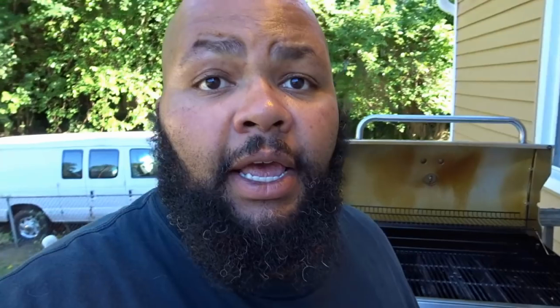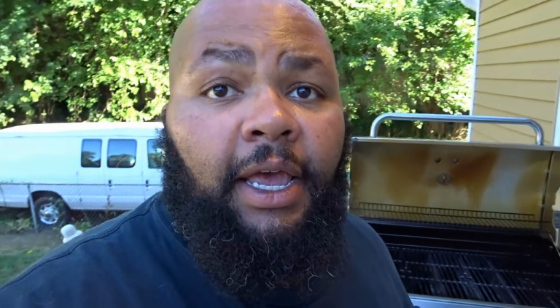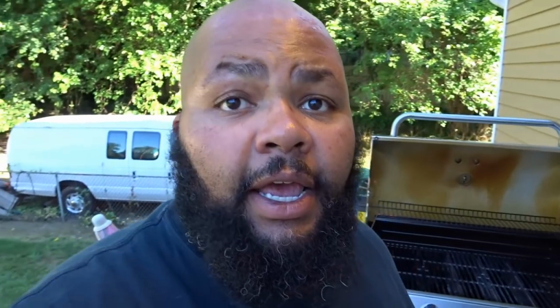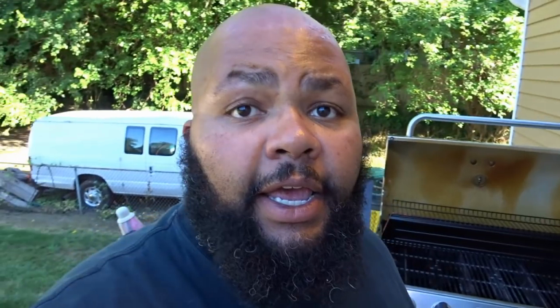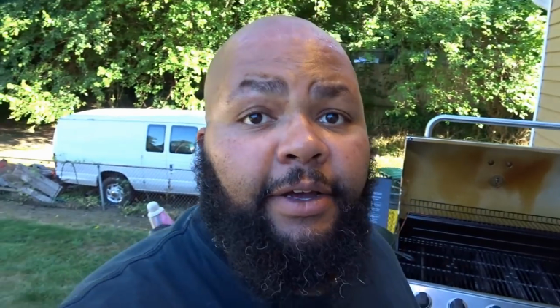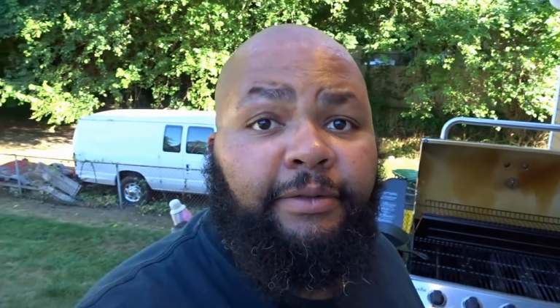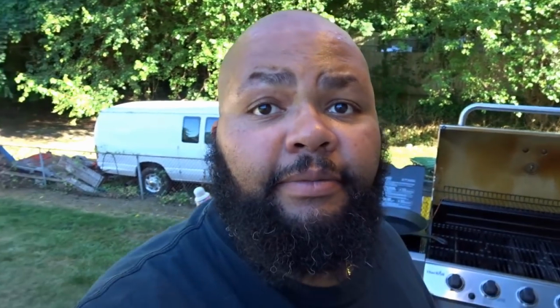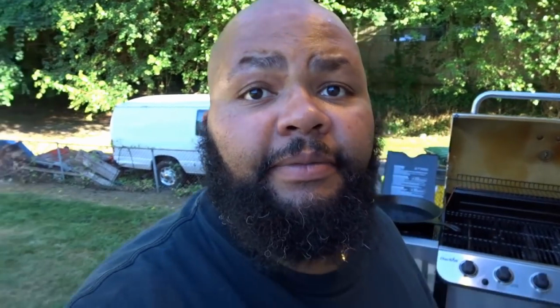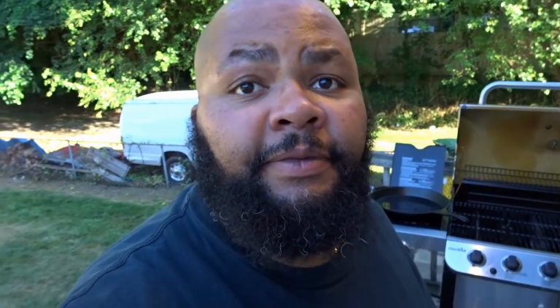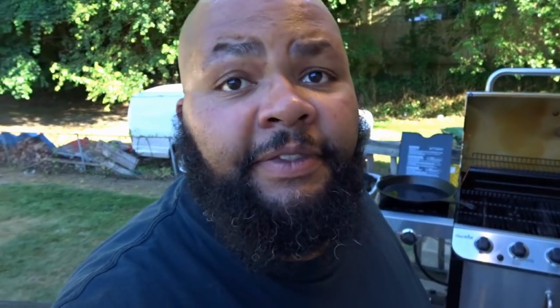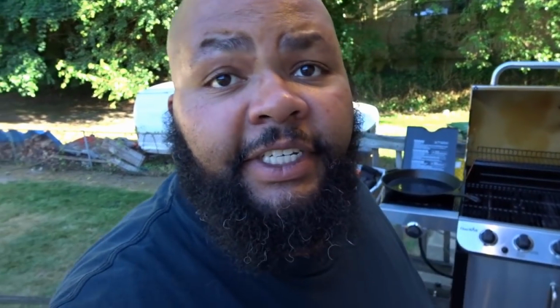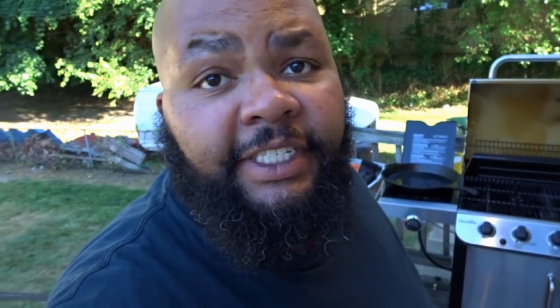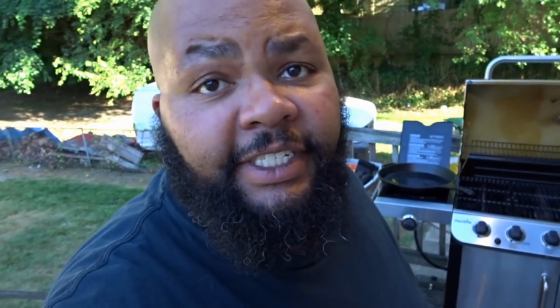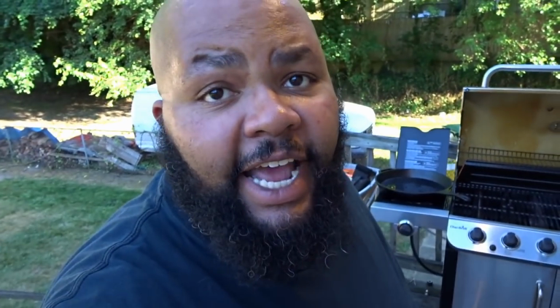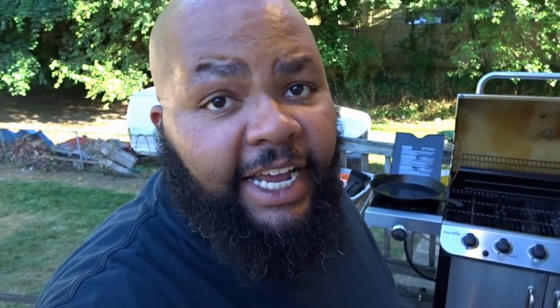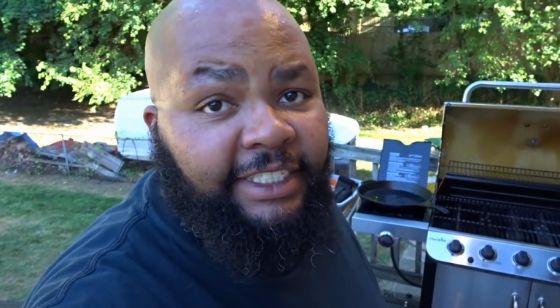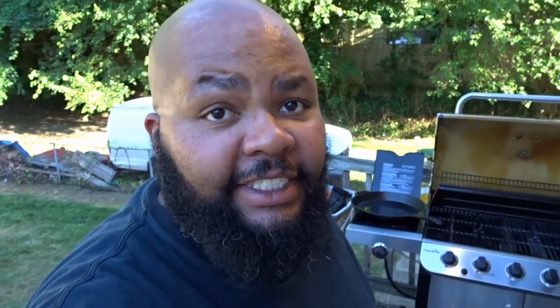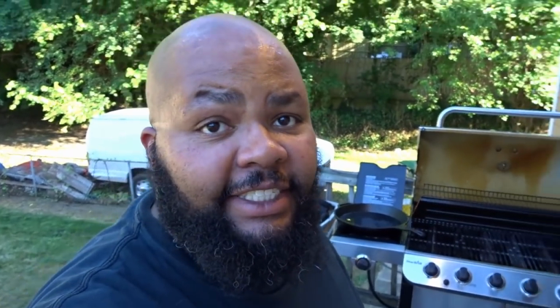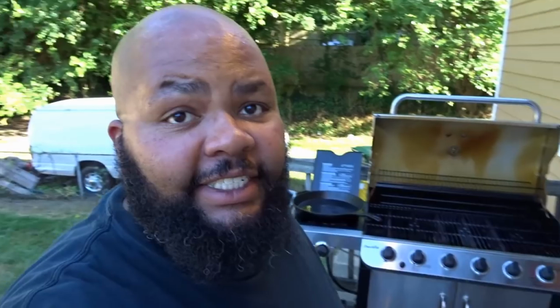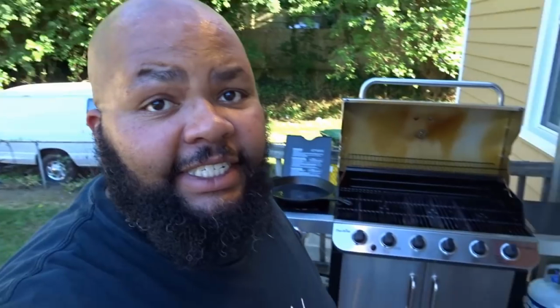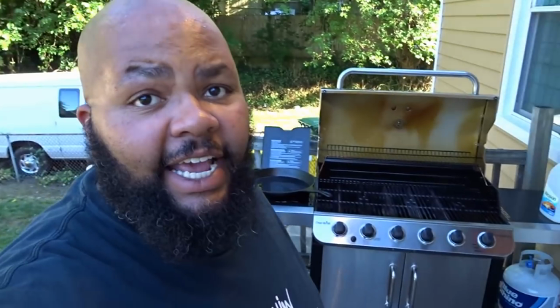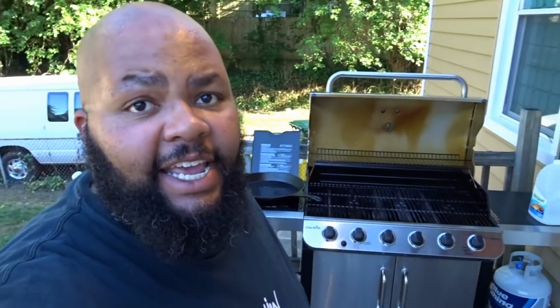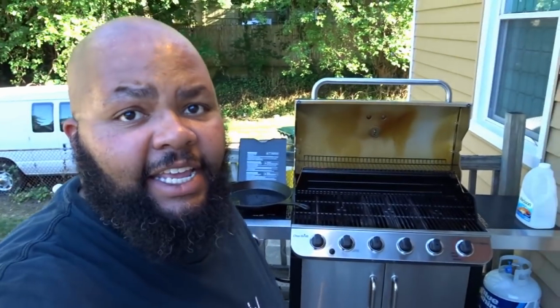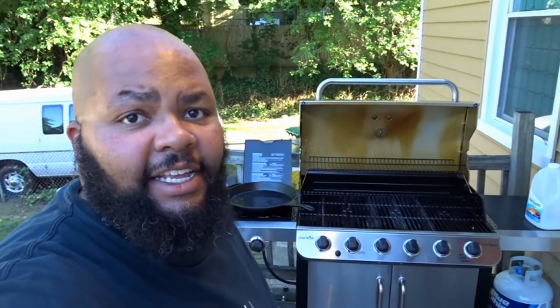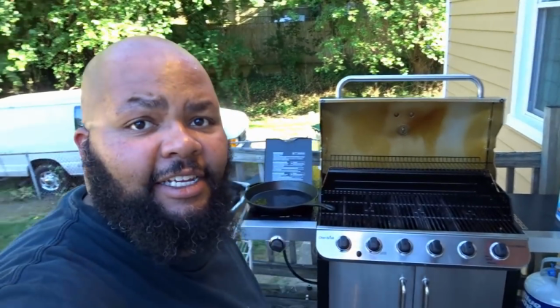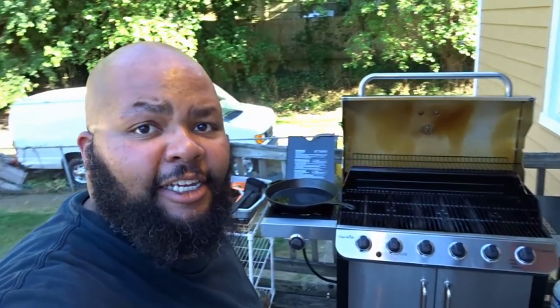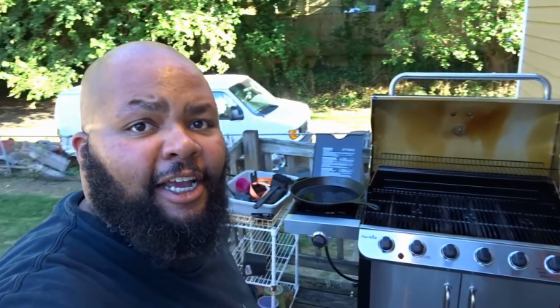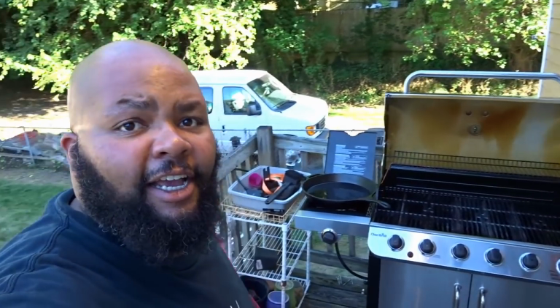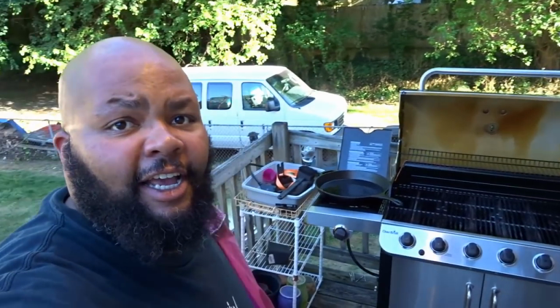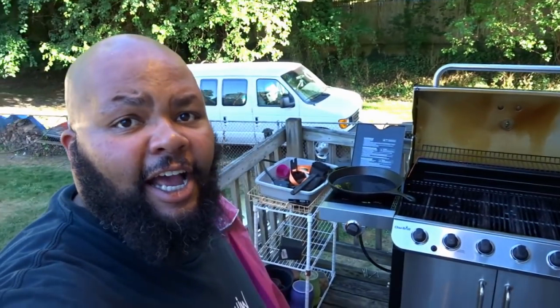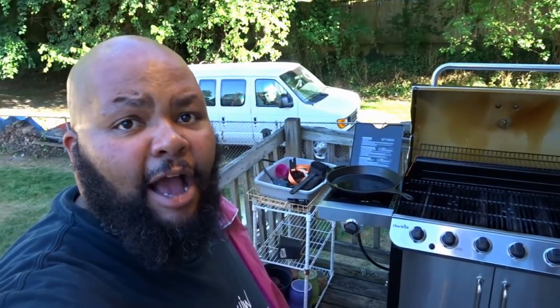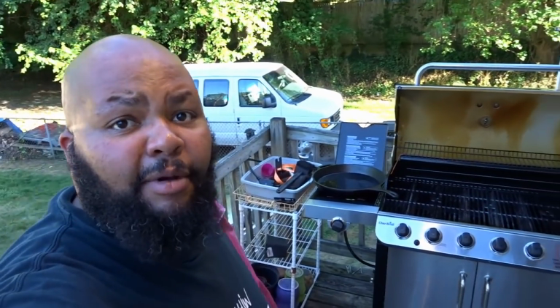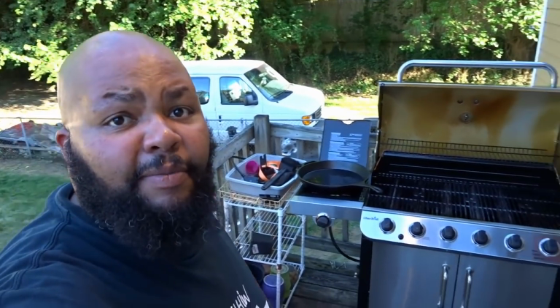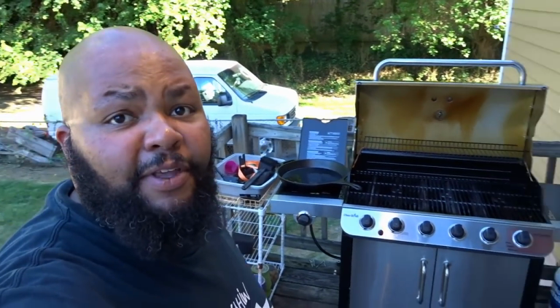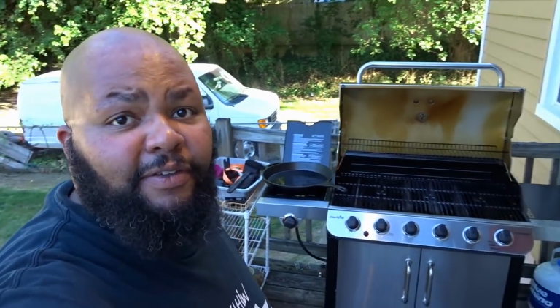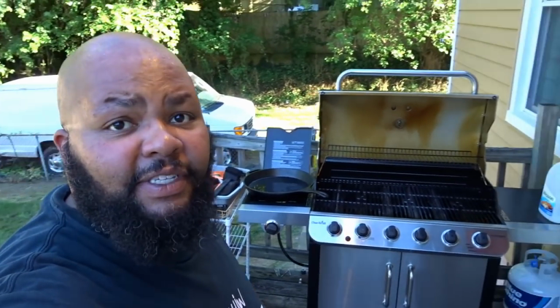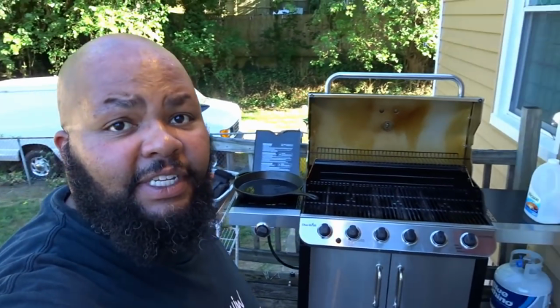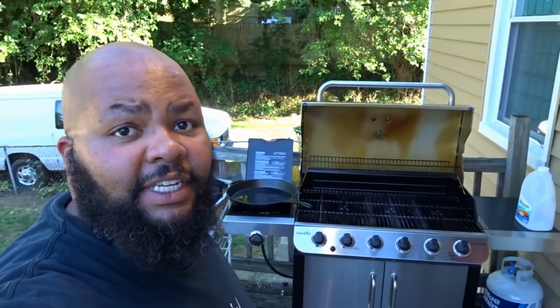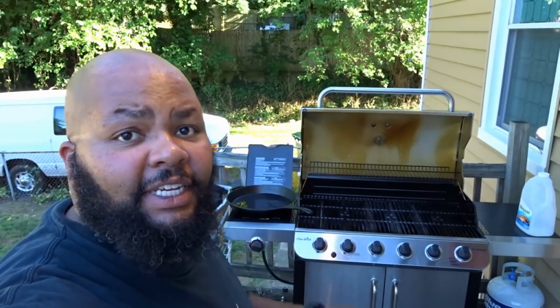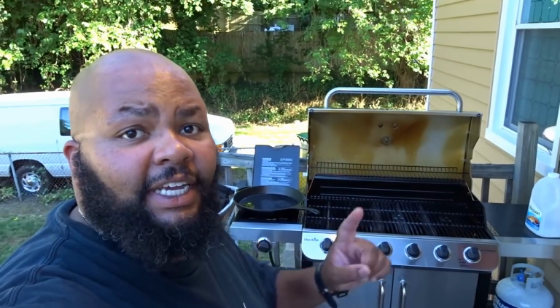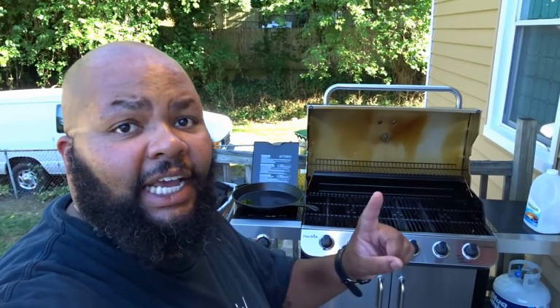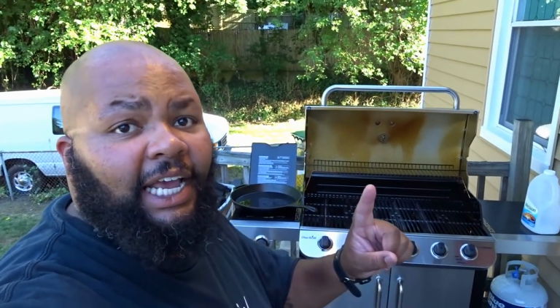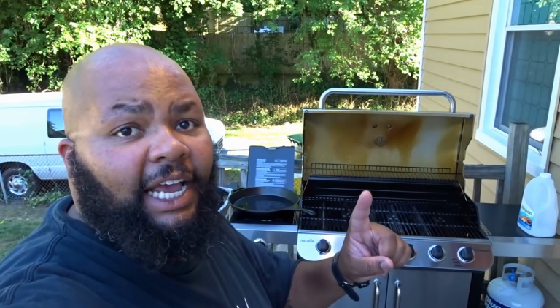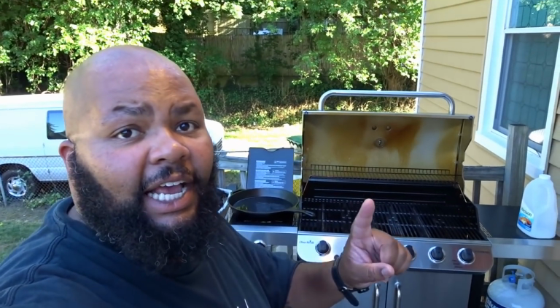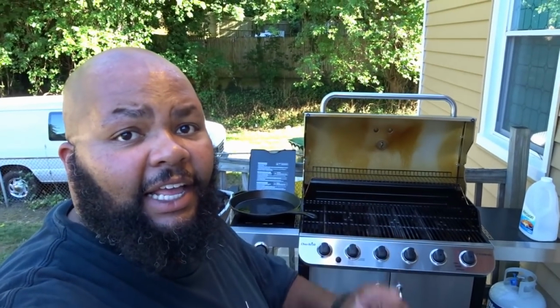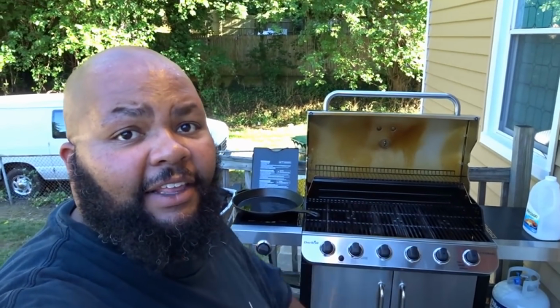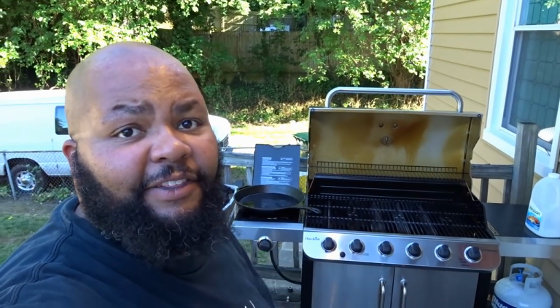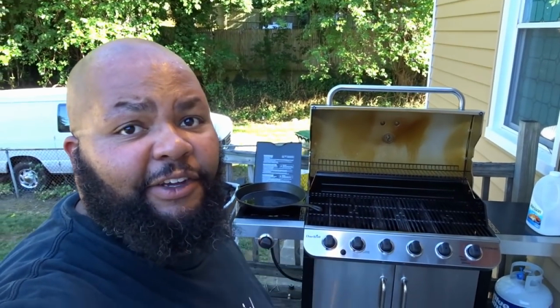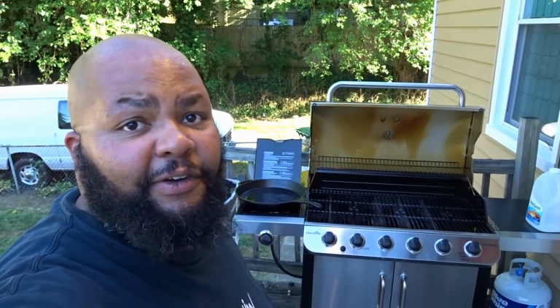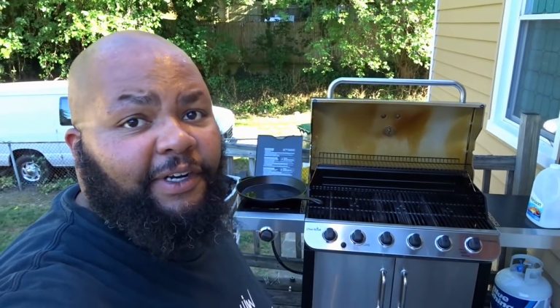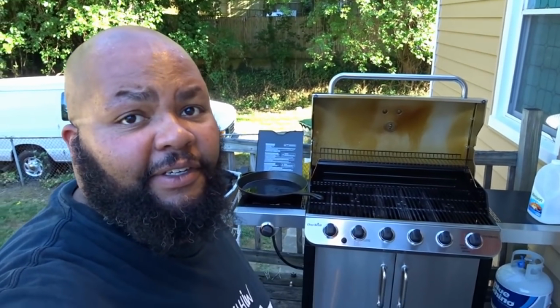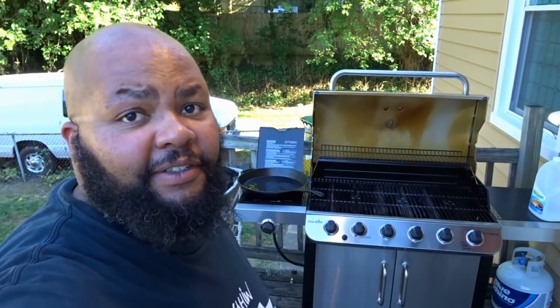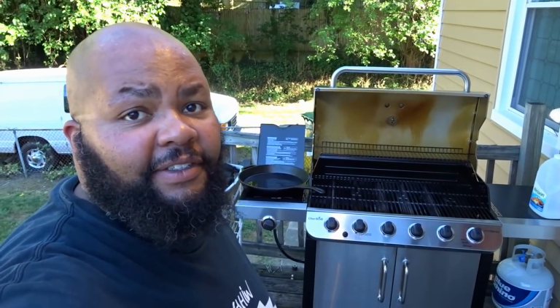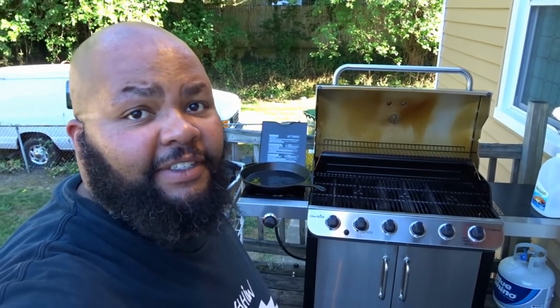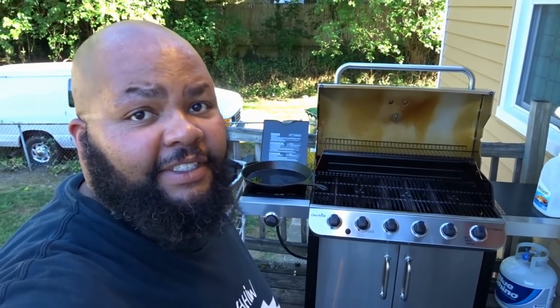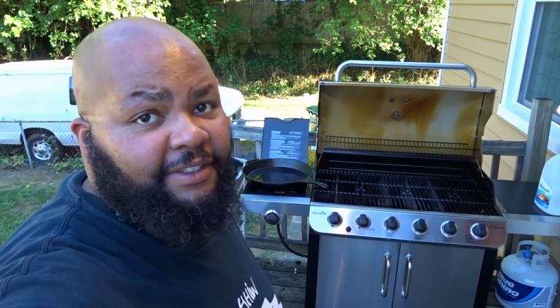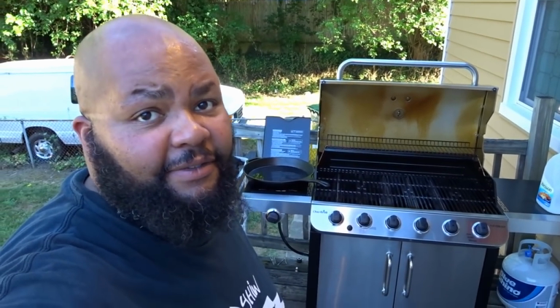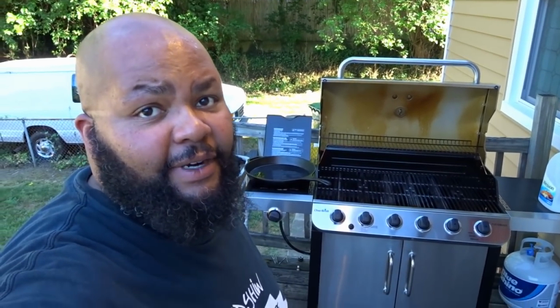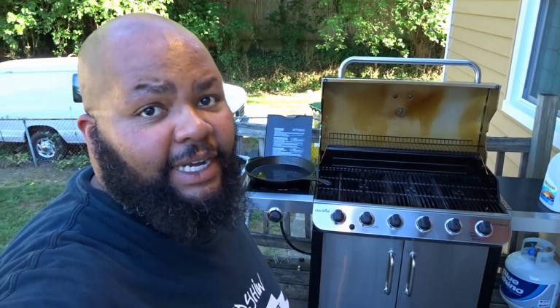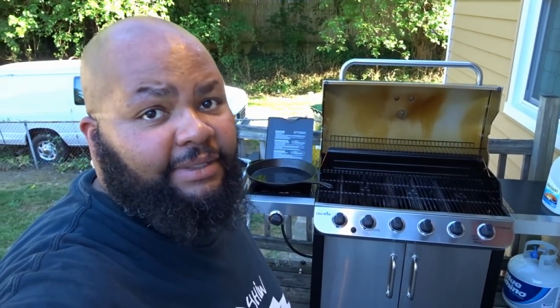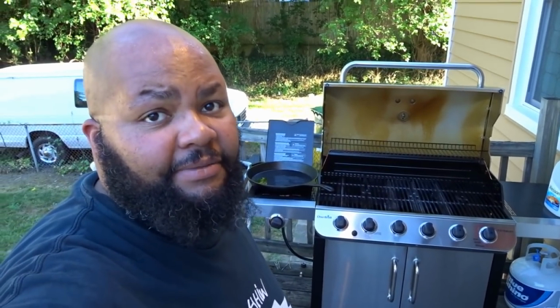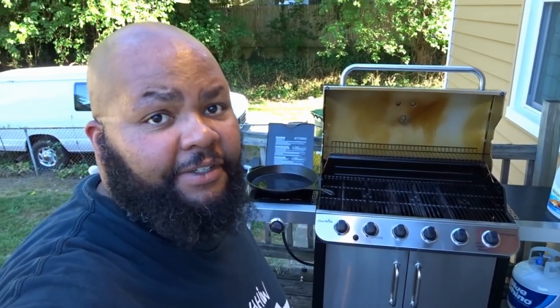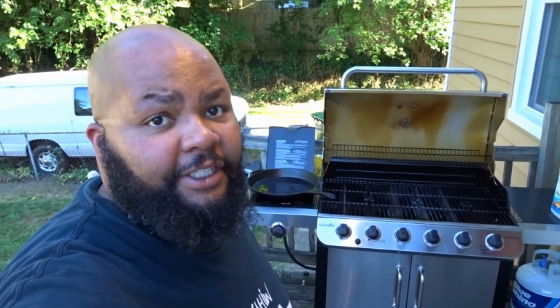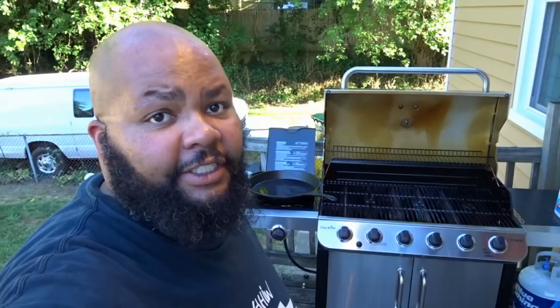Hey yo, this is Dash and today I'm going to be using the grill to fry some fish.